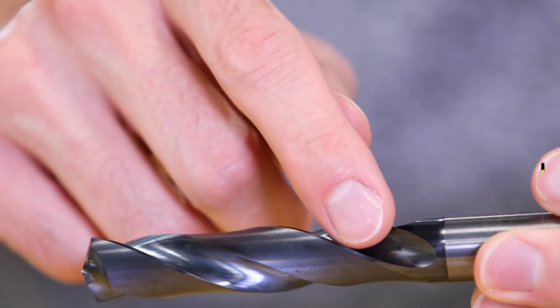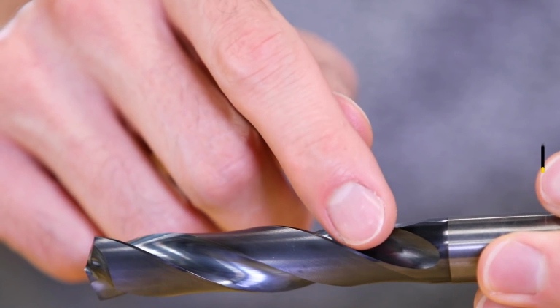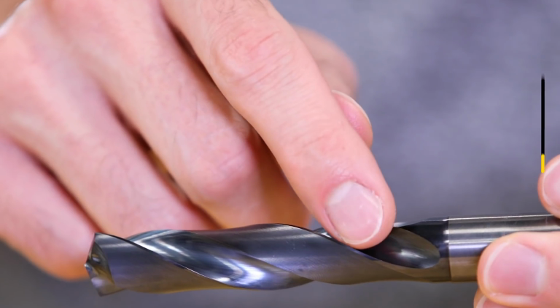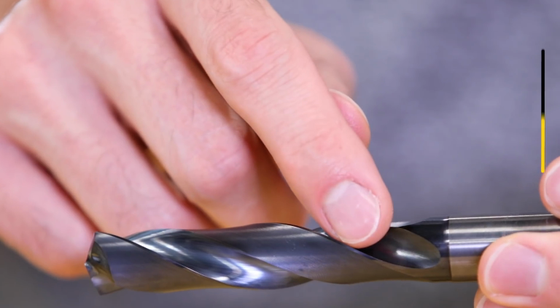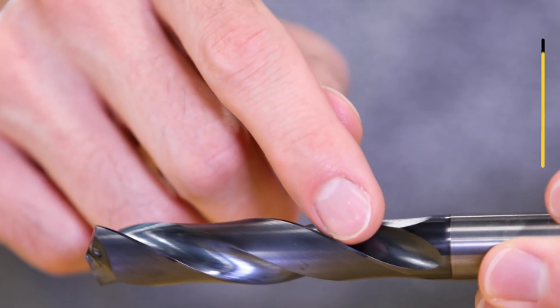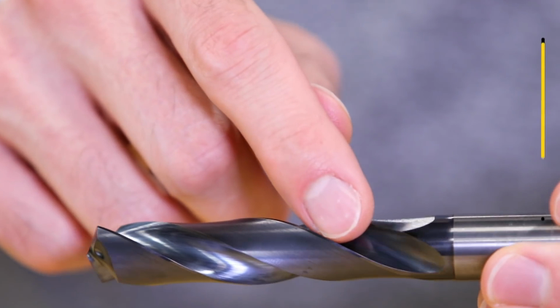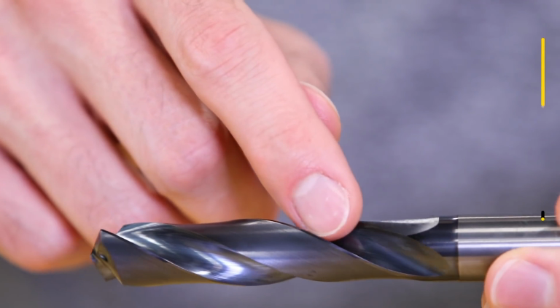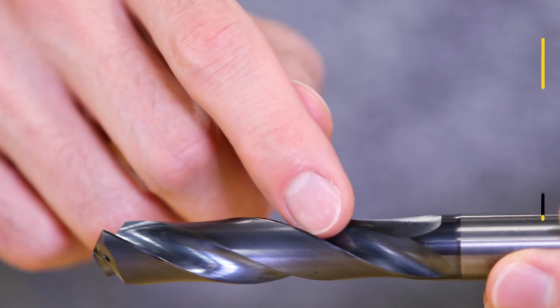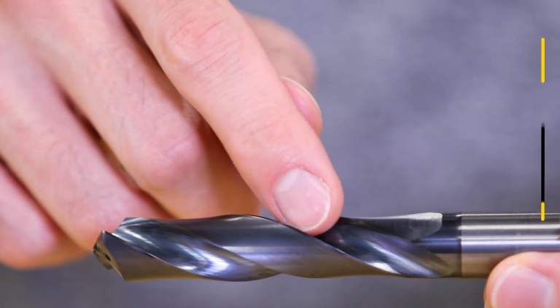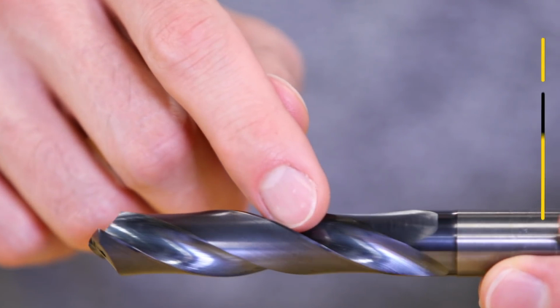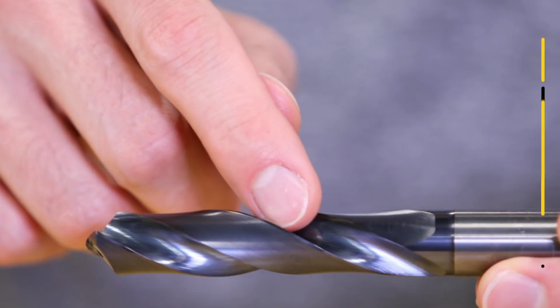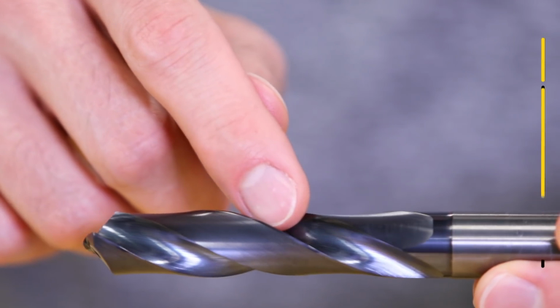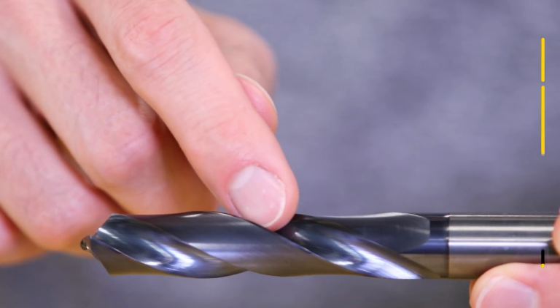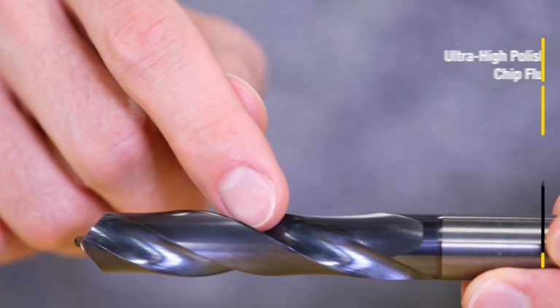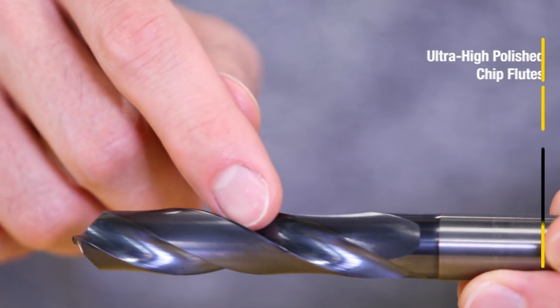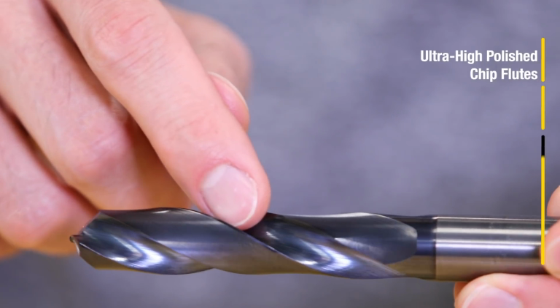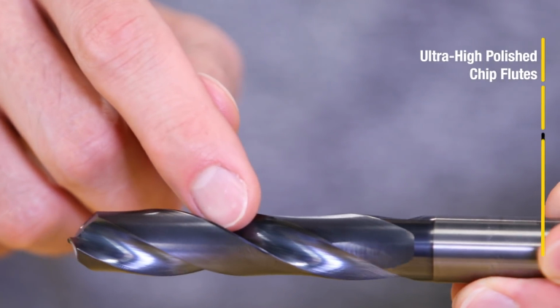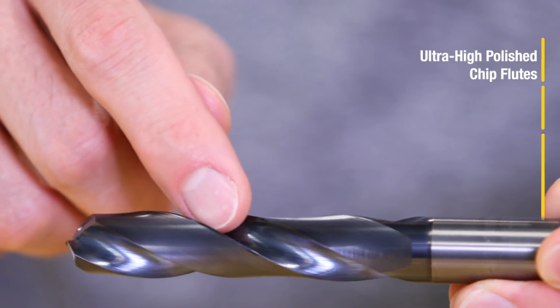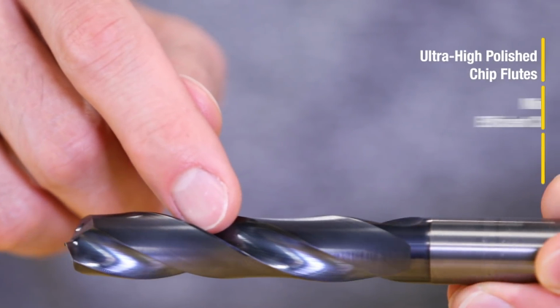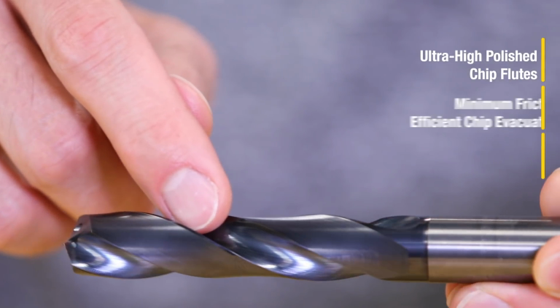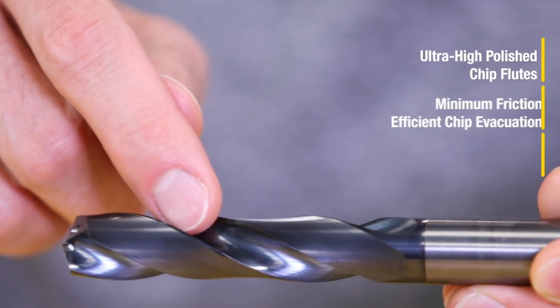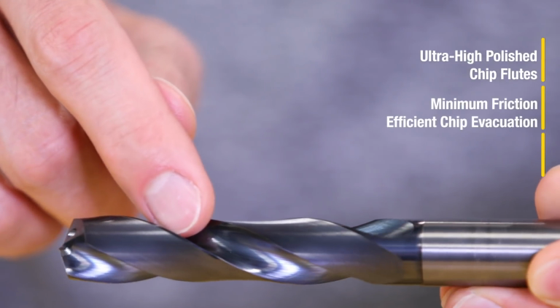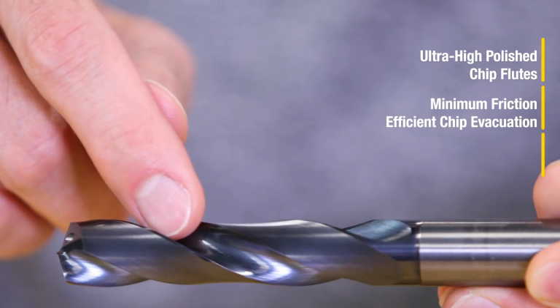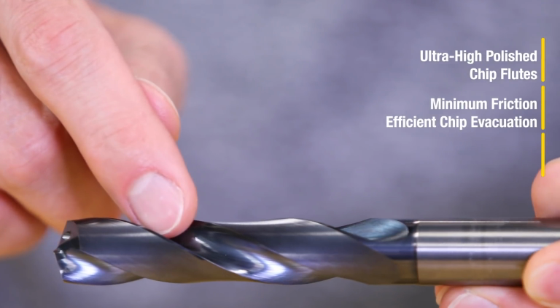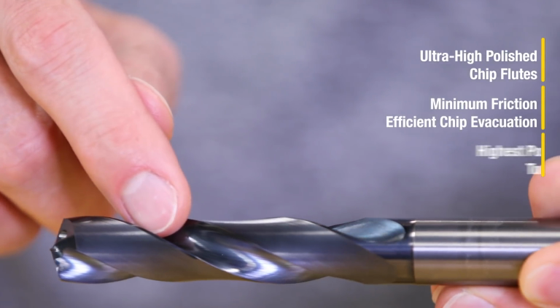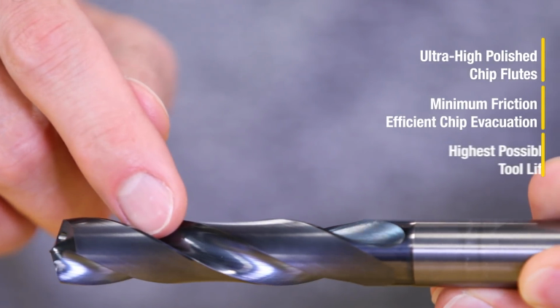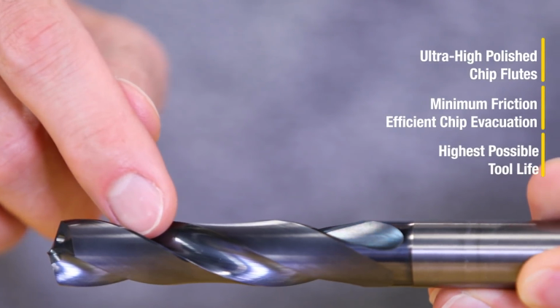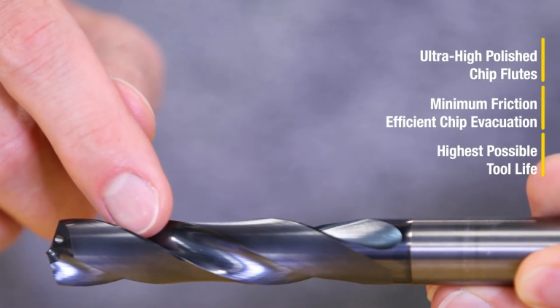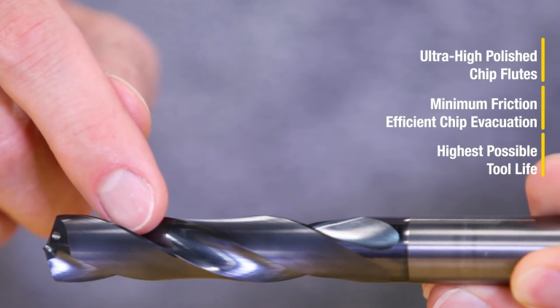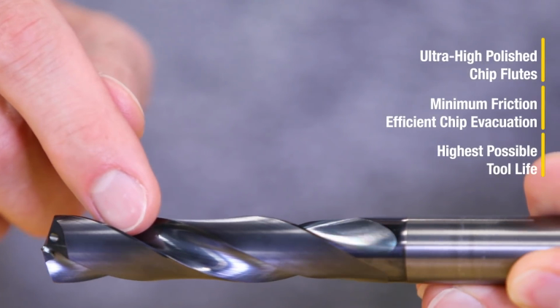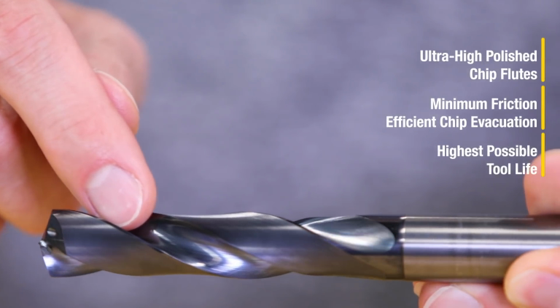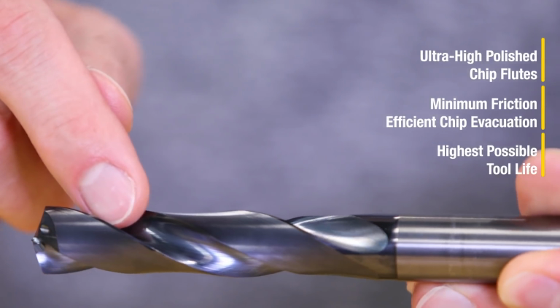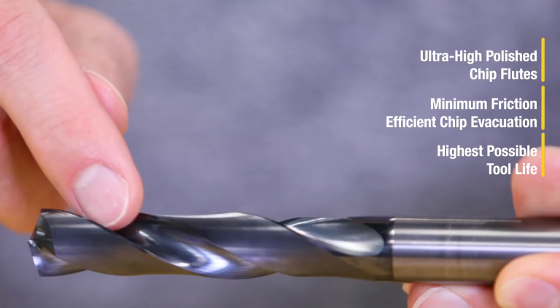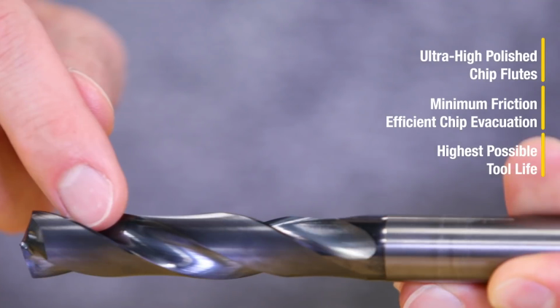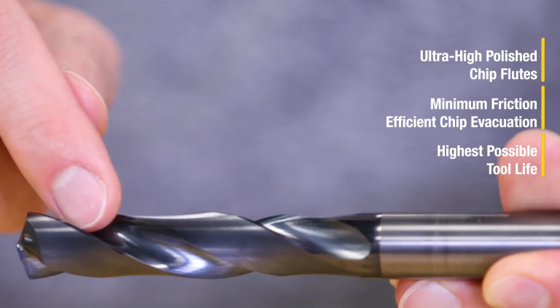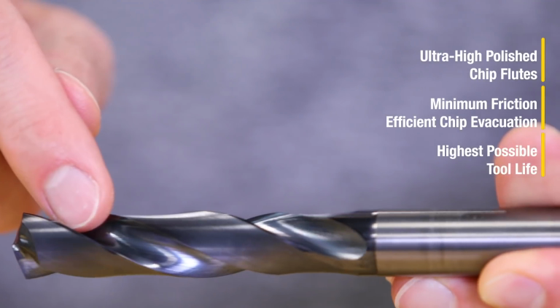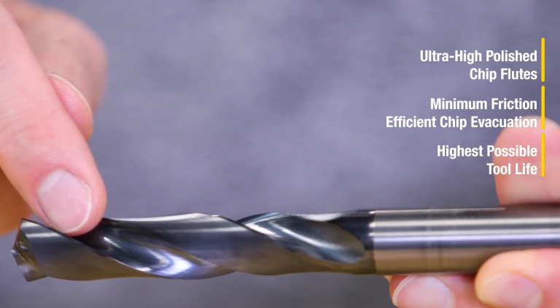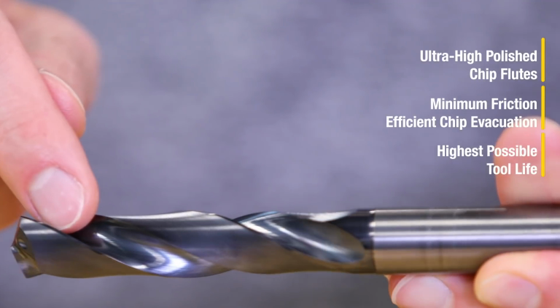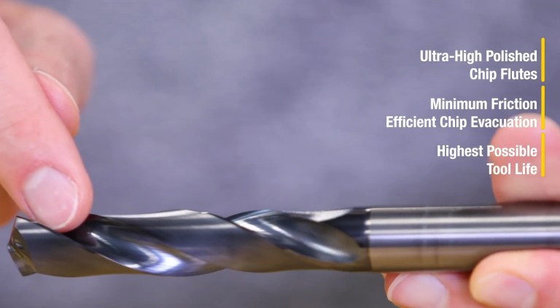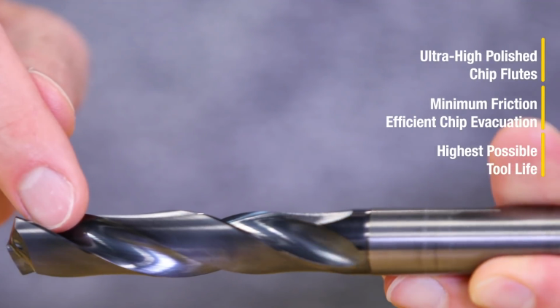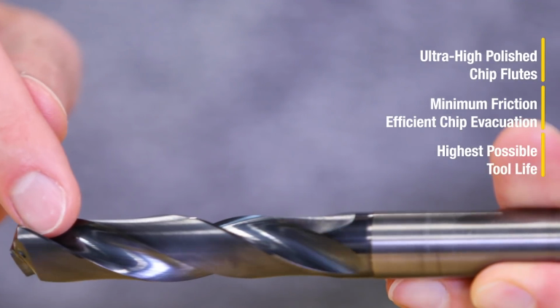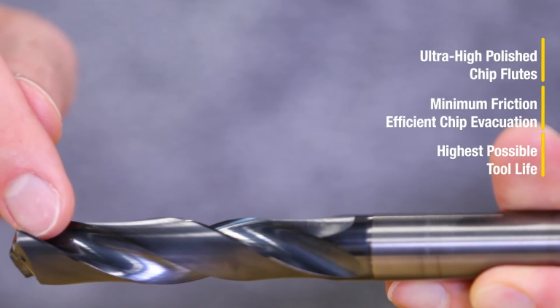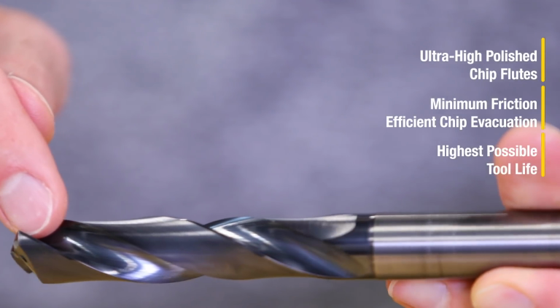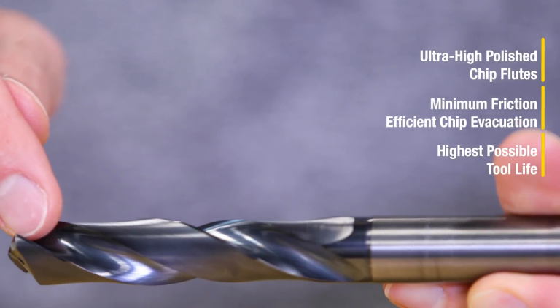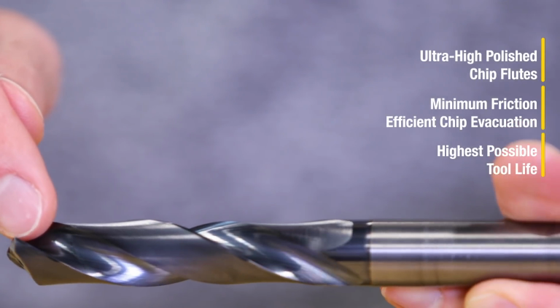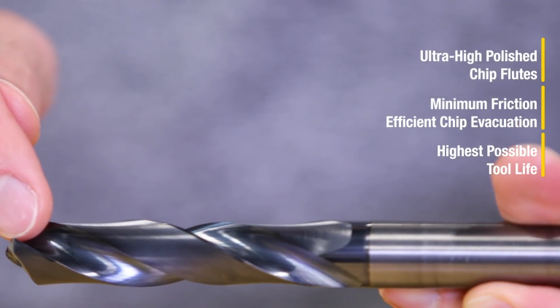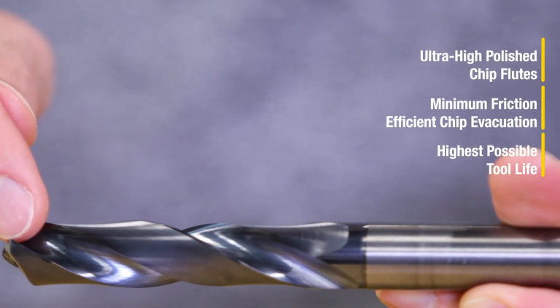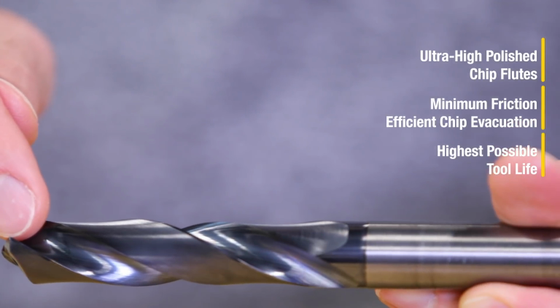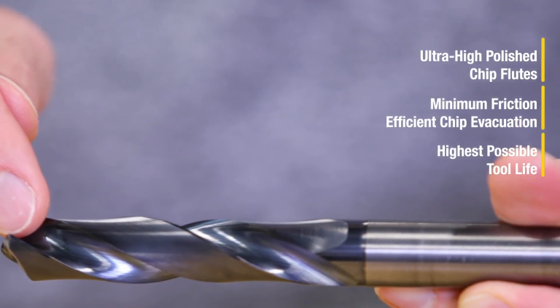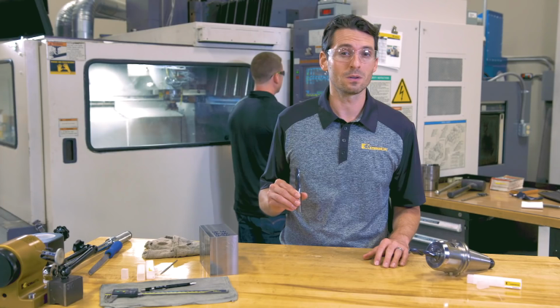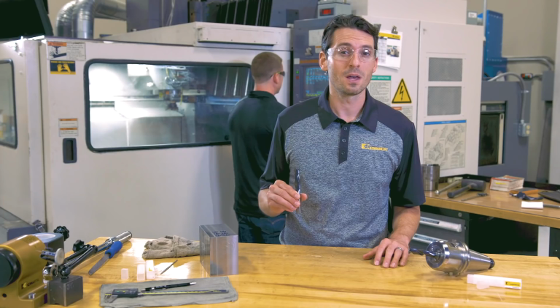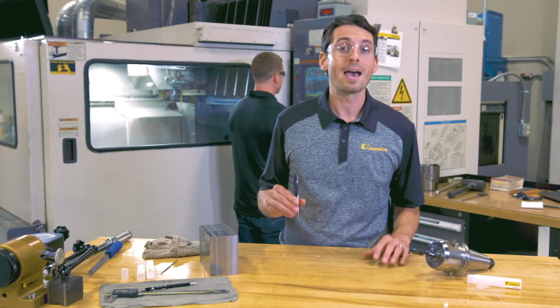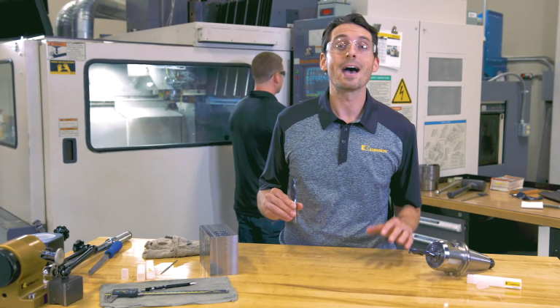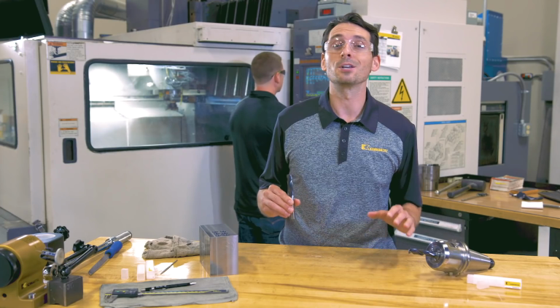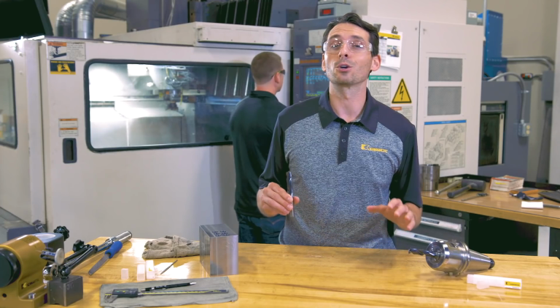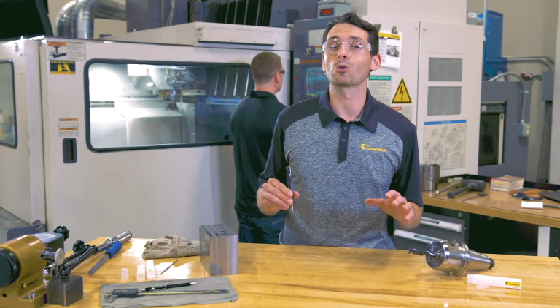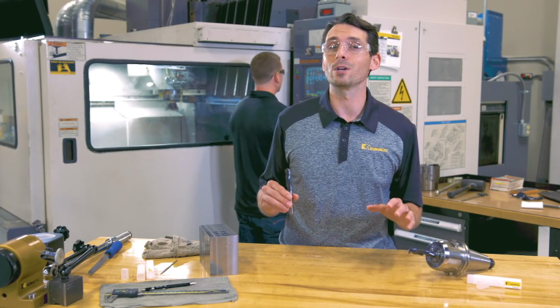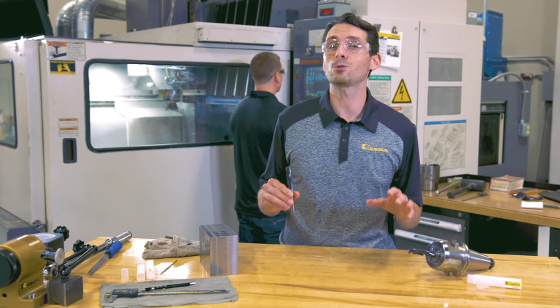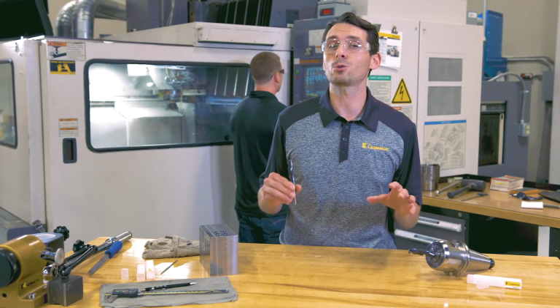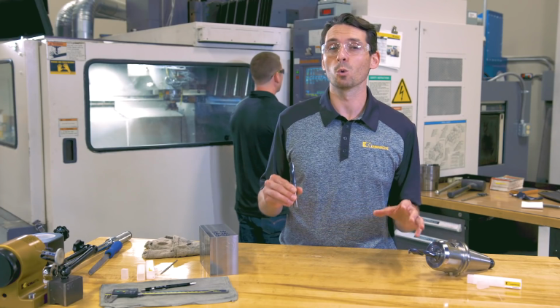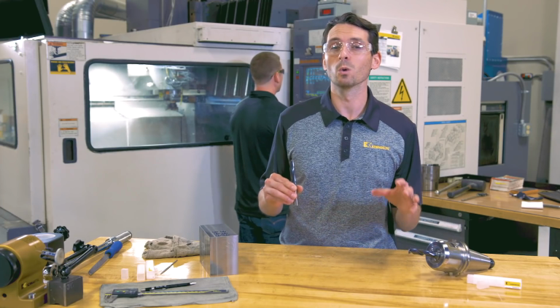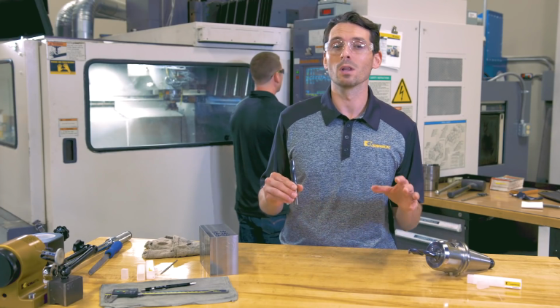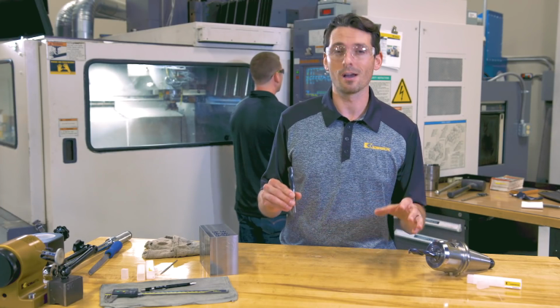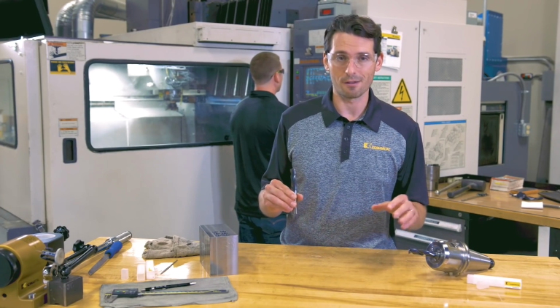Take a look at these ultra-high polished chip flutes. They reduce friction, improve chip evacuation, and increase tool life.